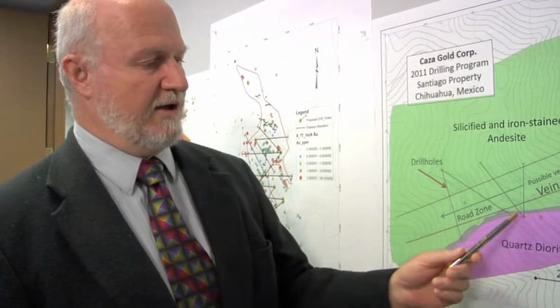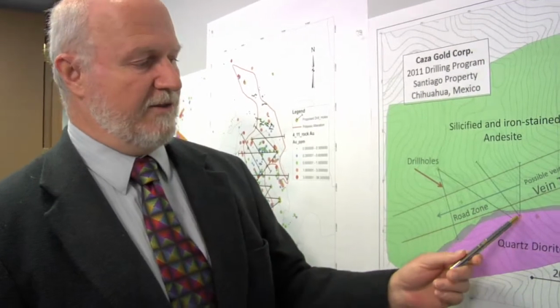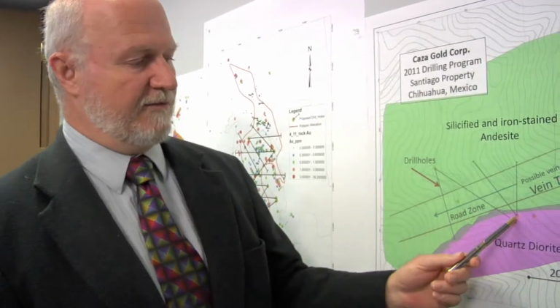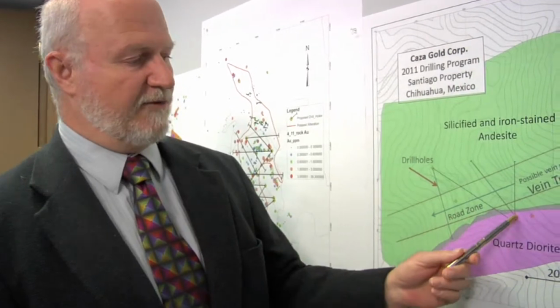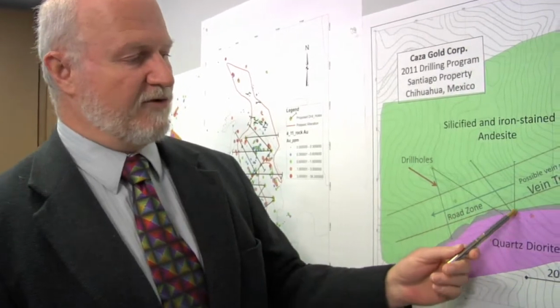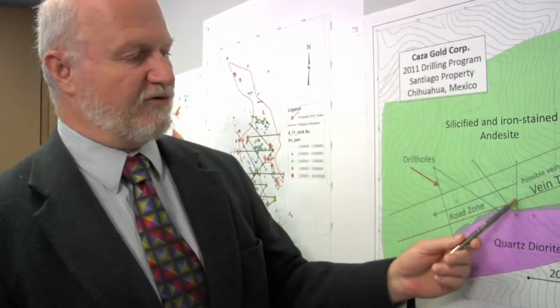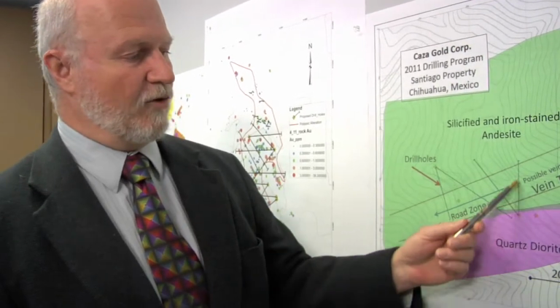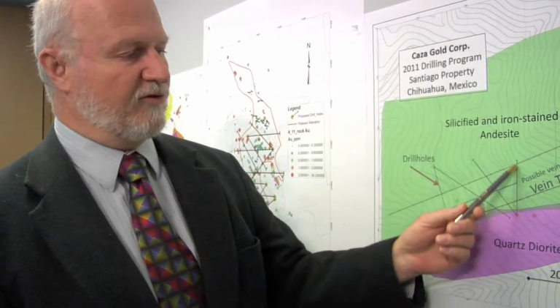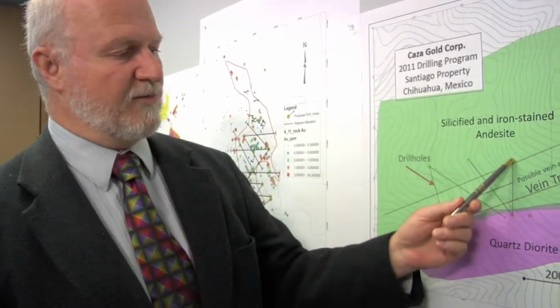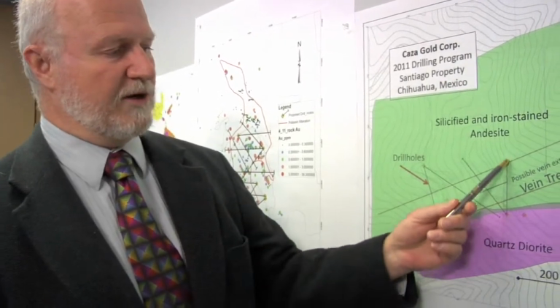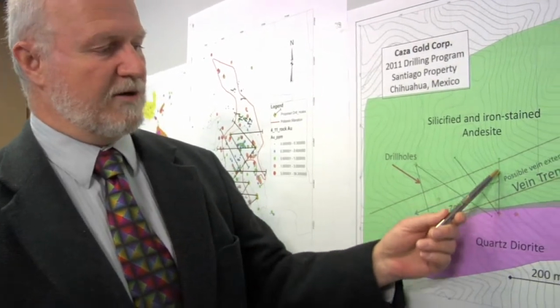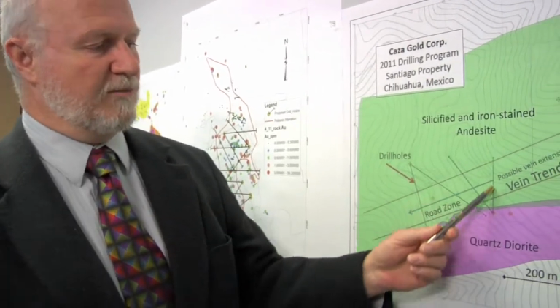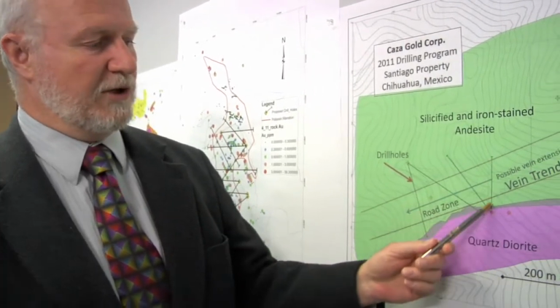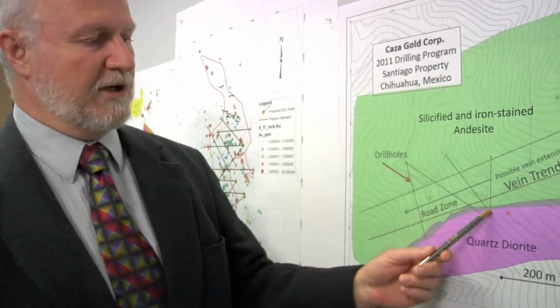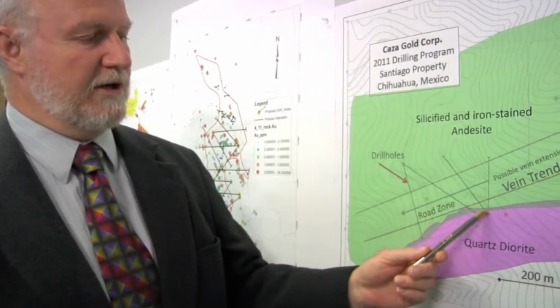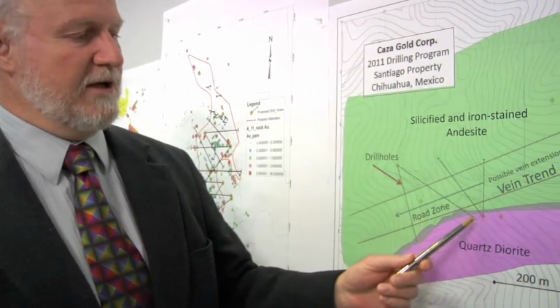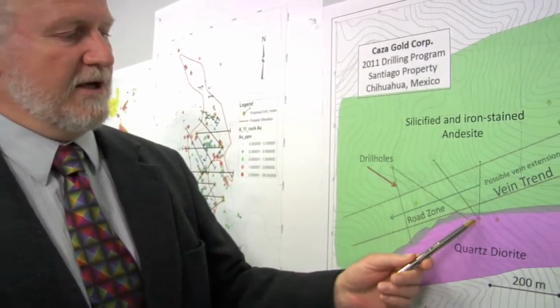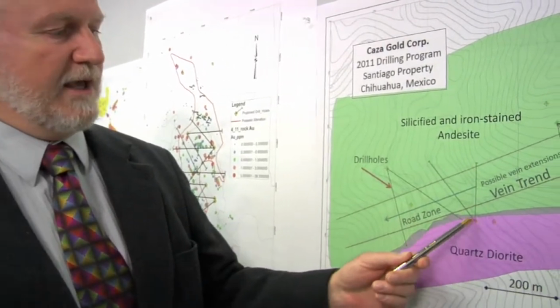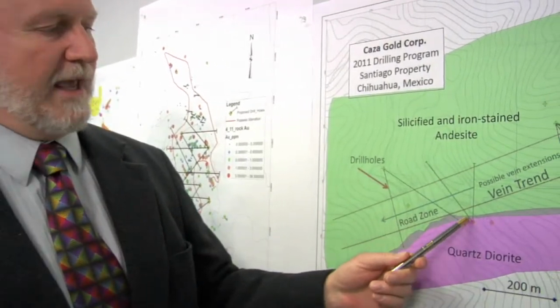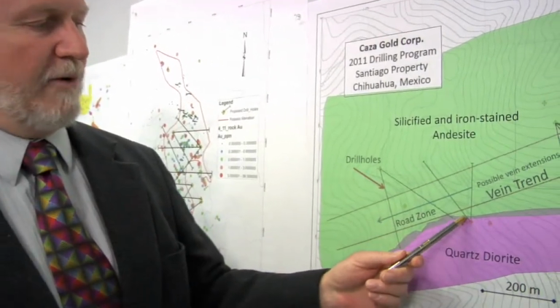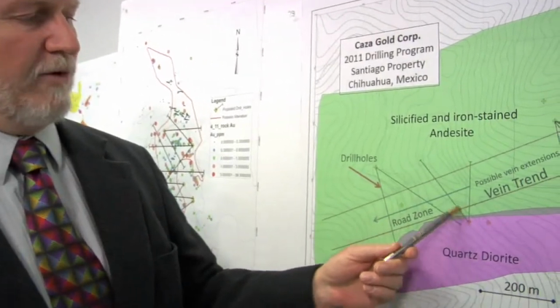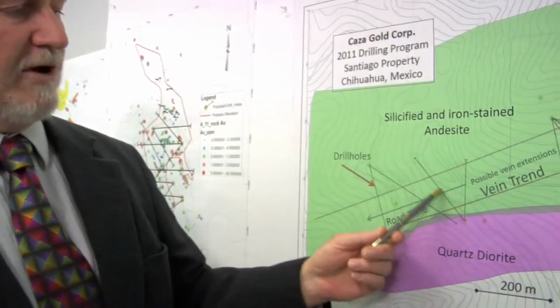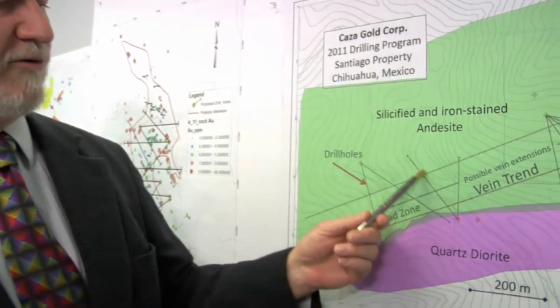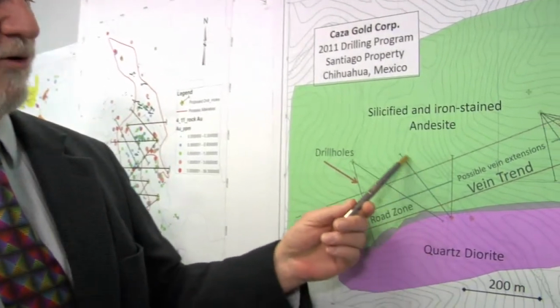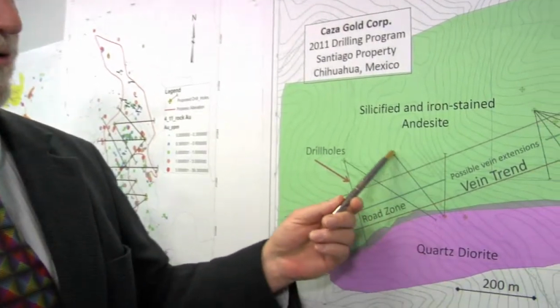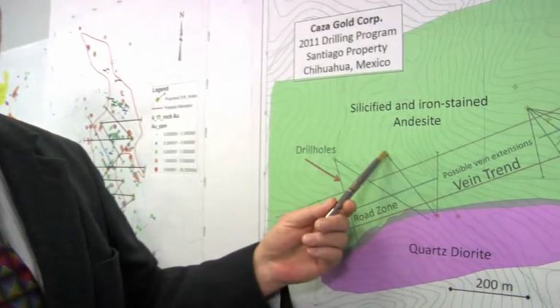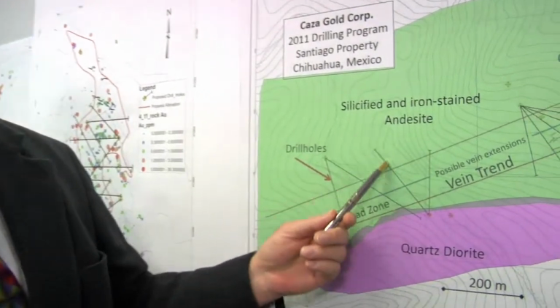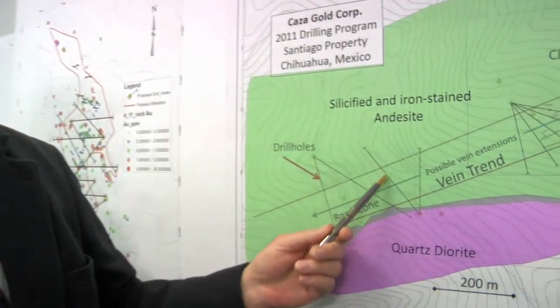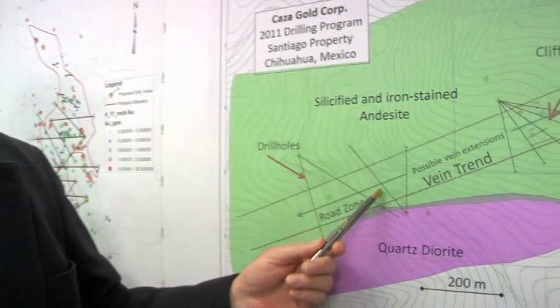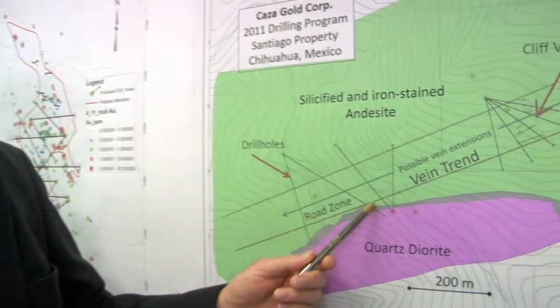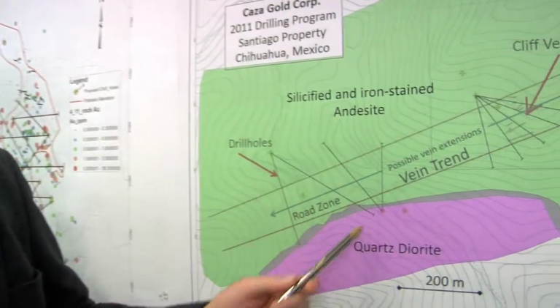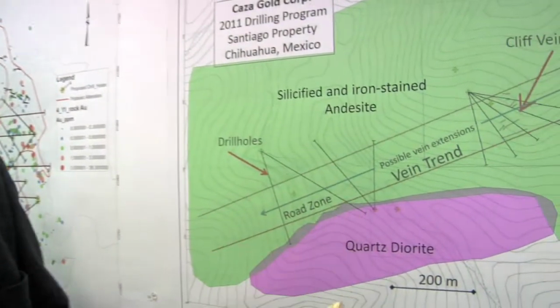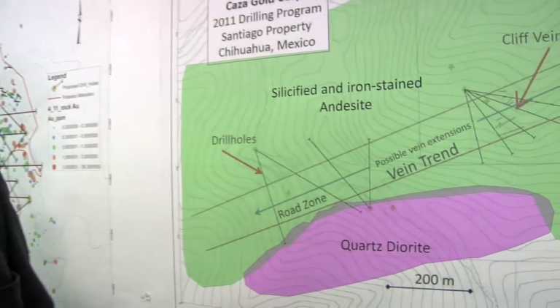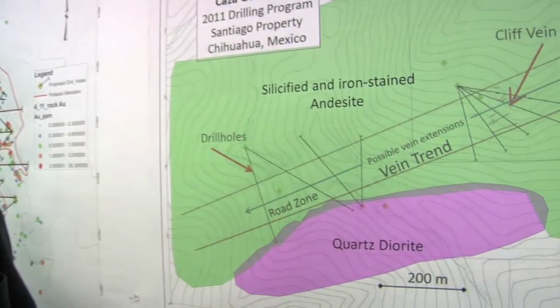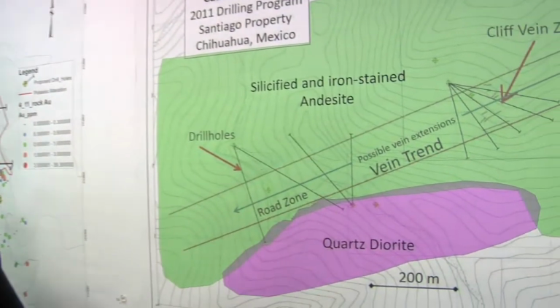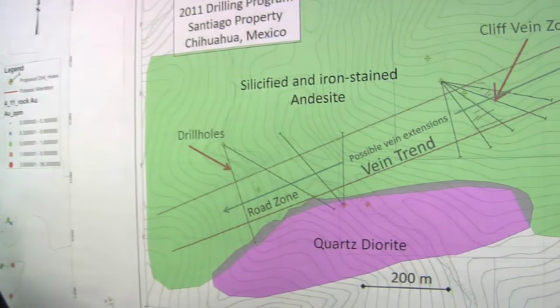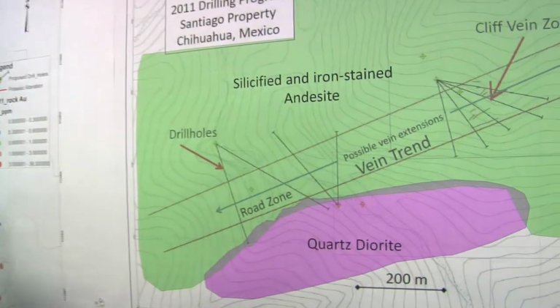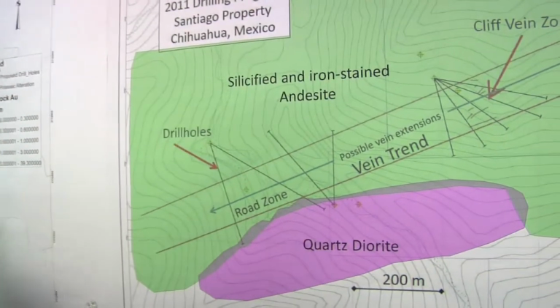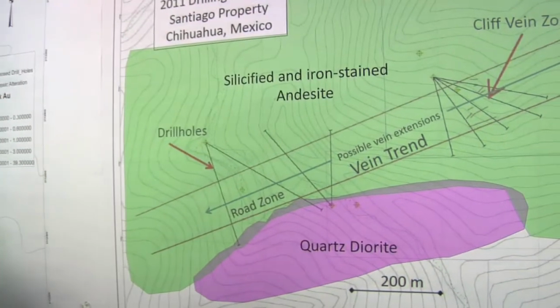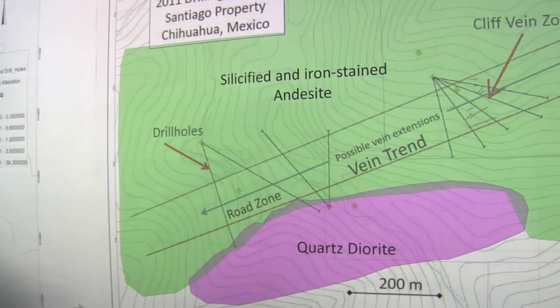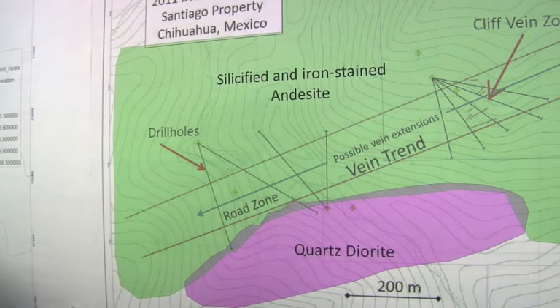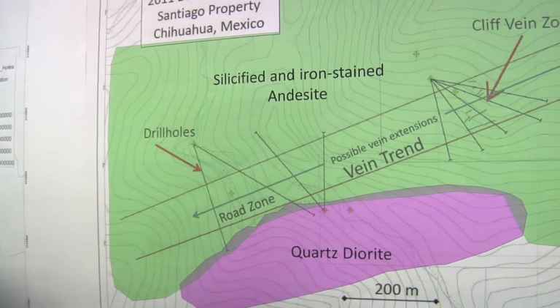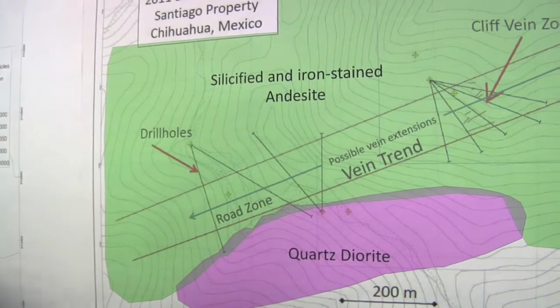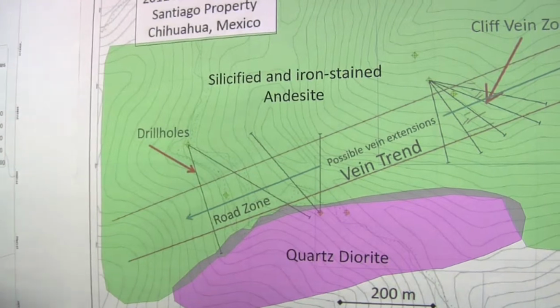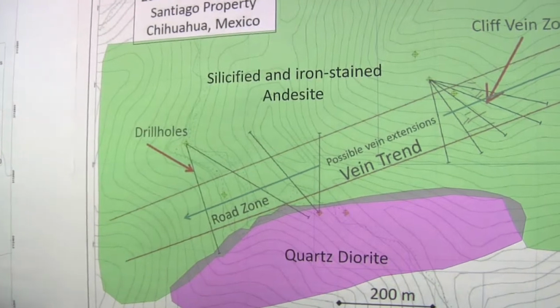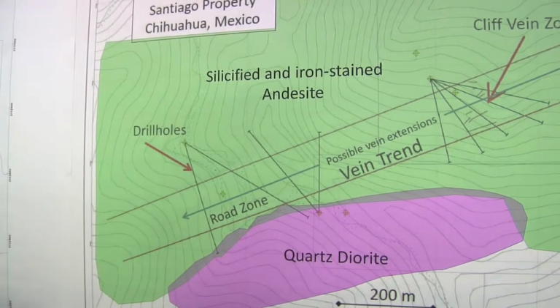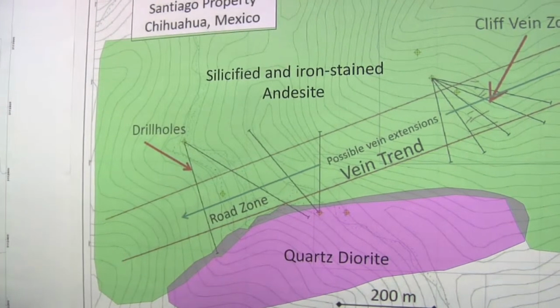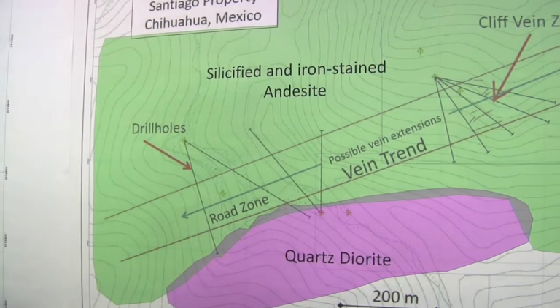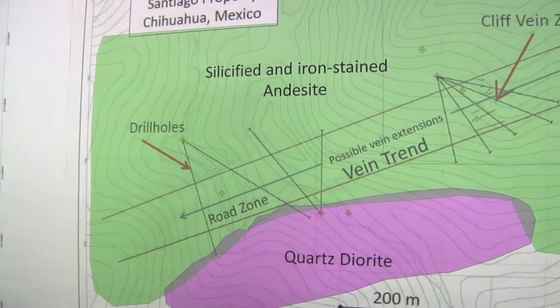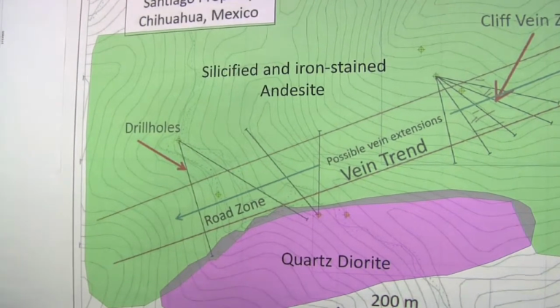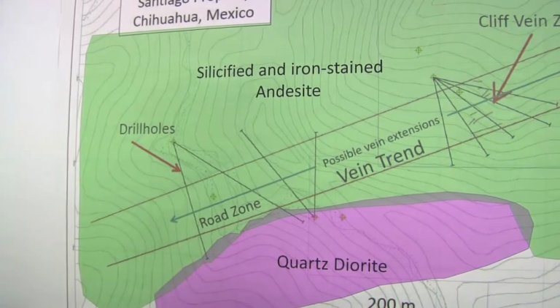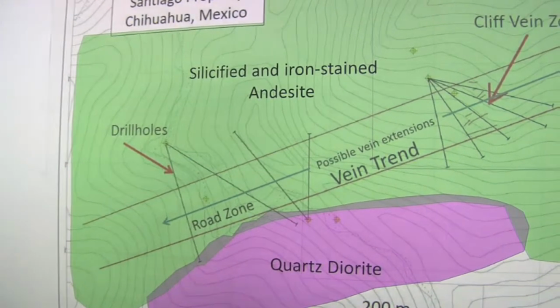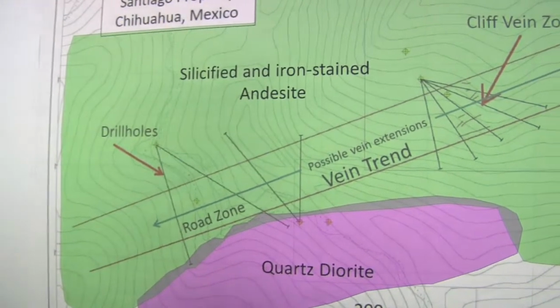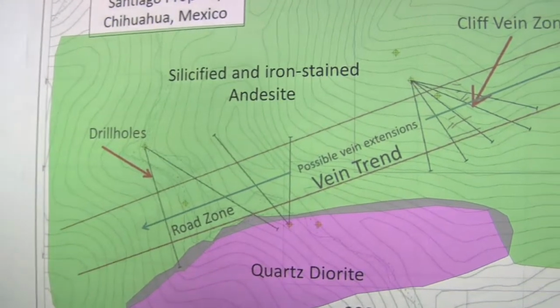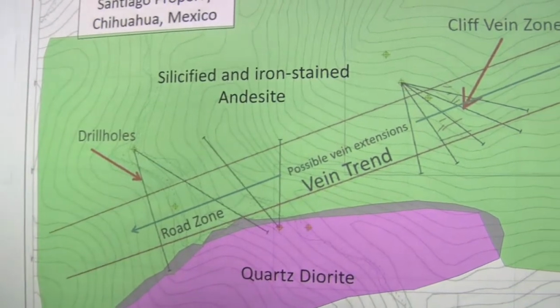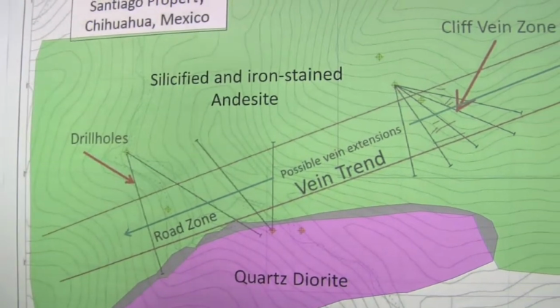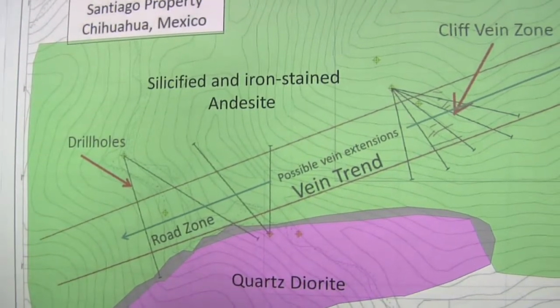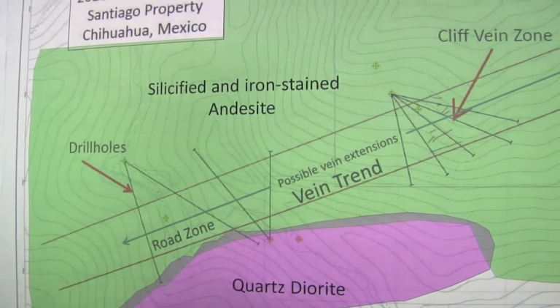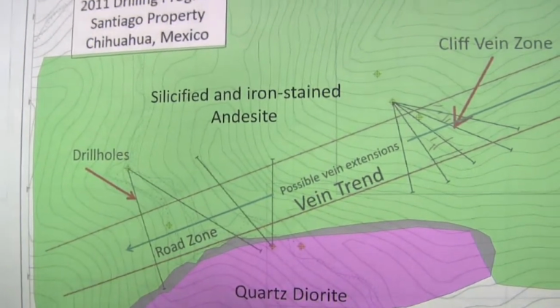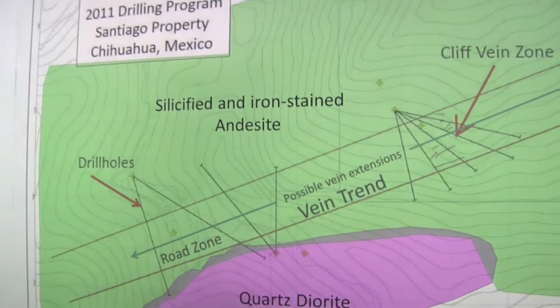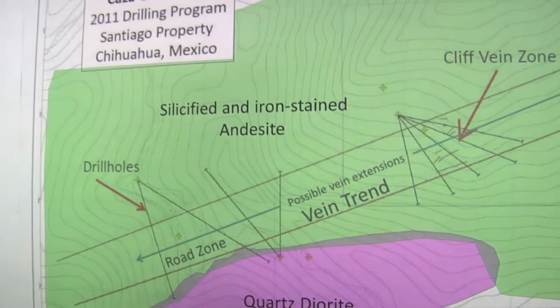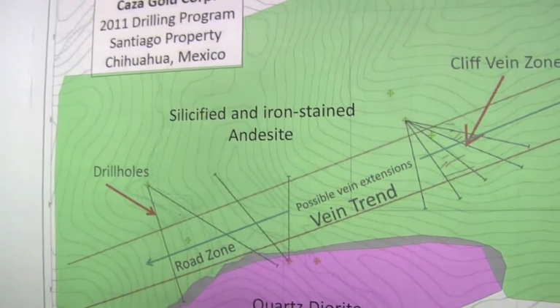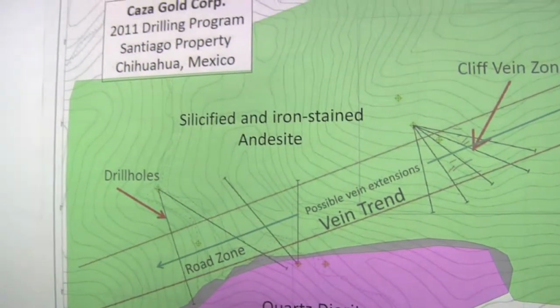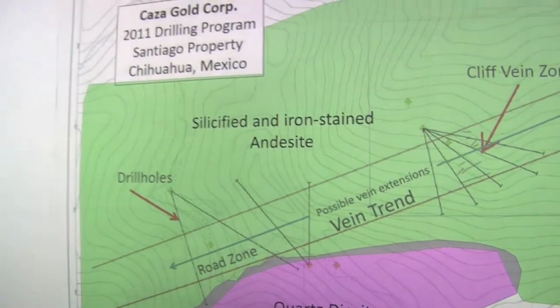The first hole has been completed and we're on drill hole number two. We should have results coming throughout the summer and into the fall.